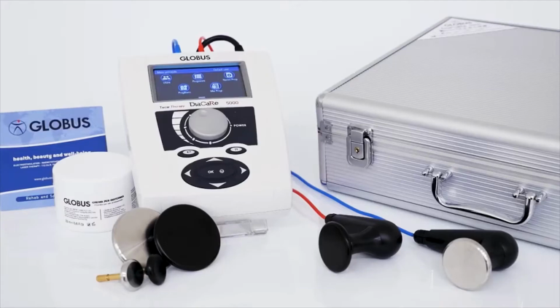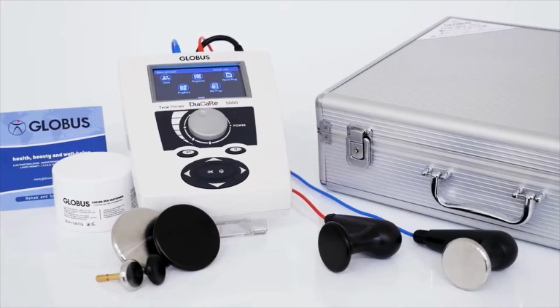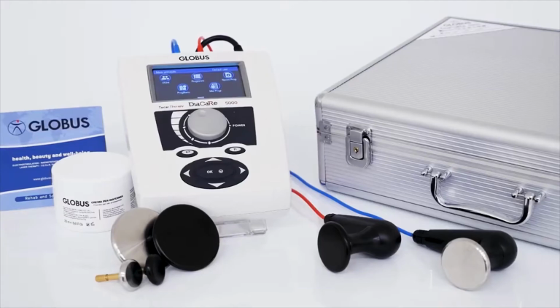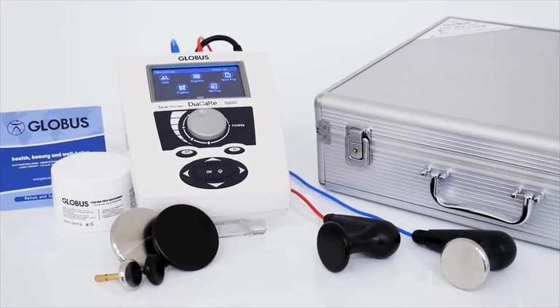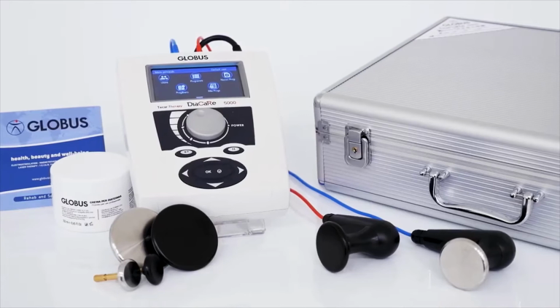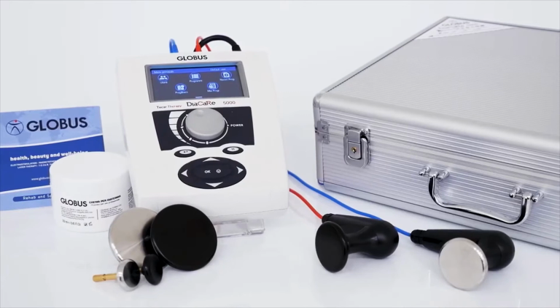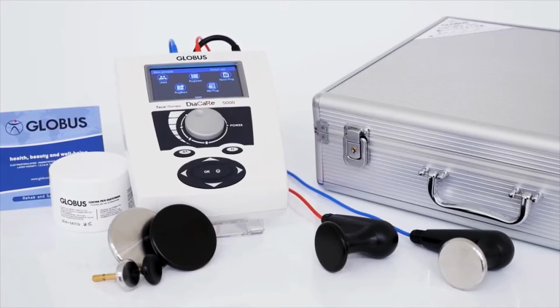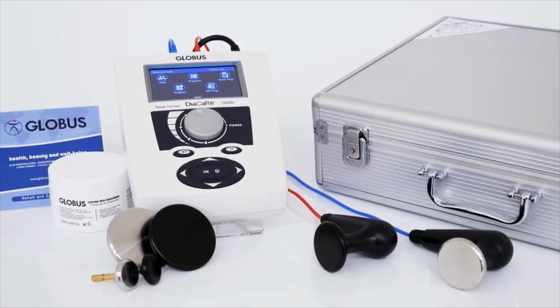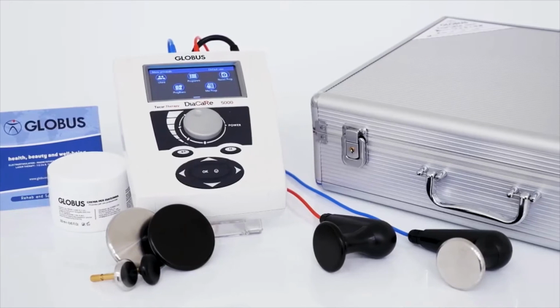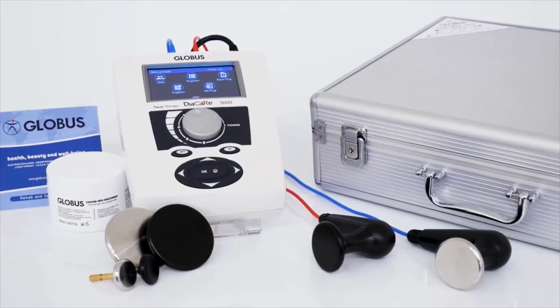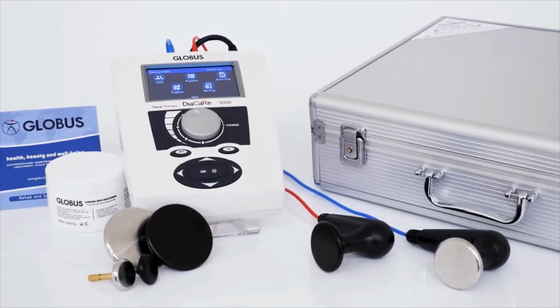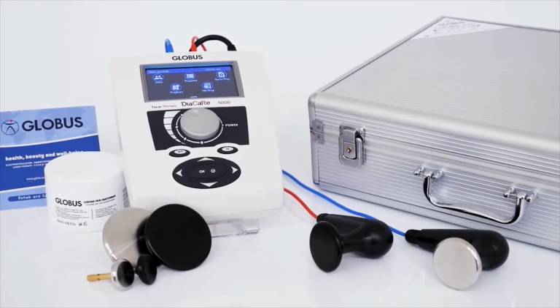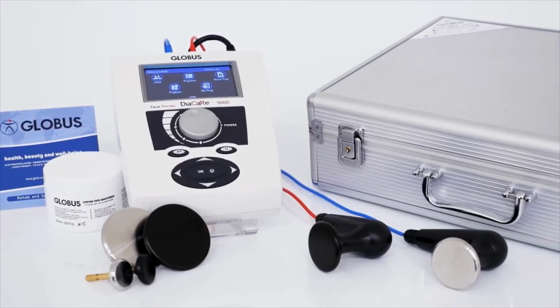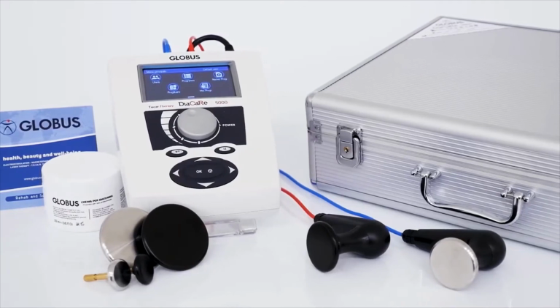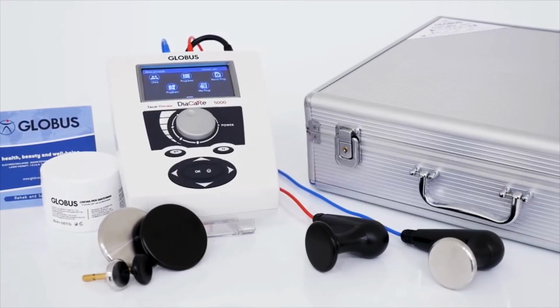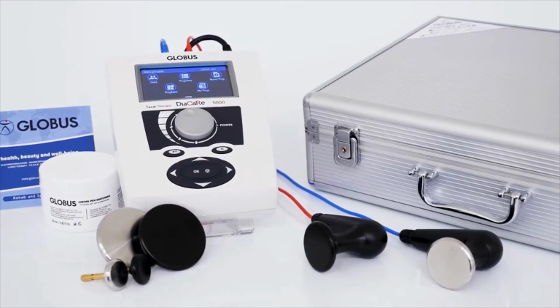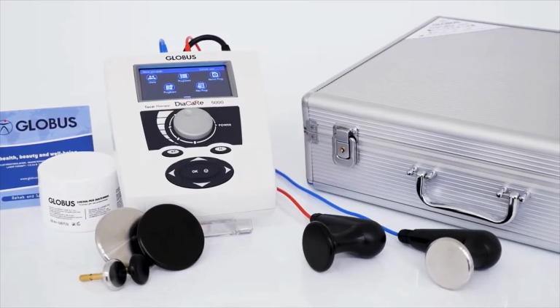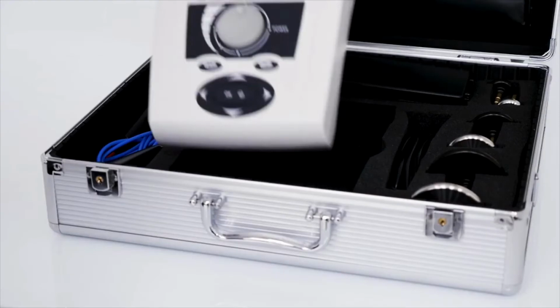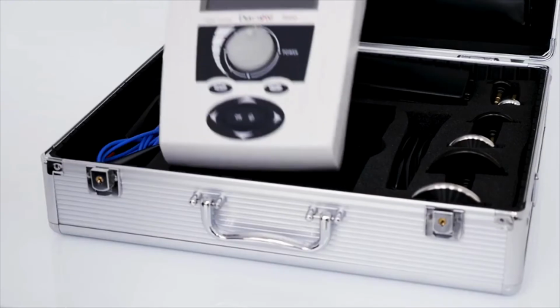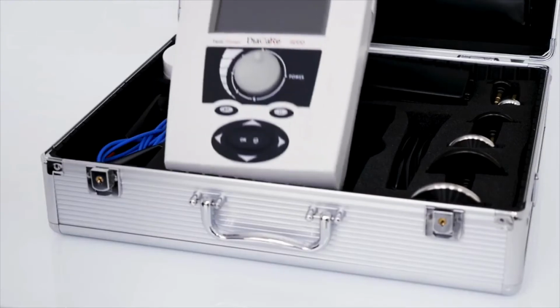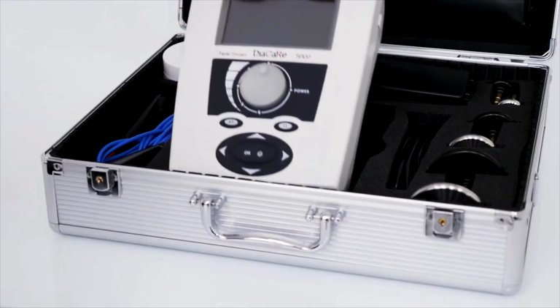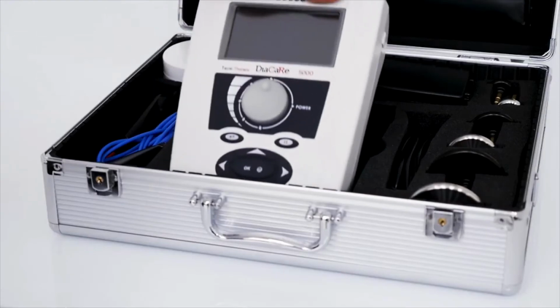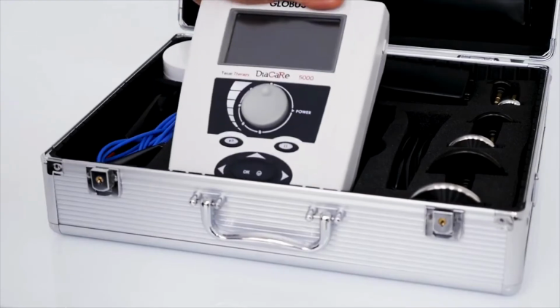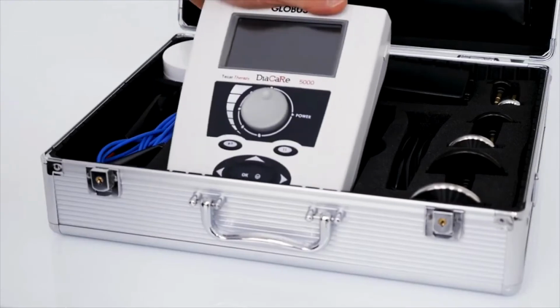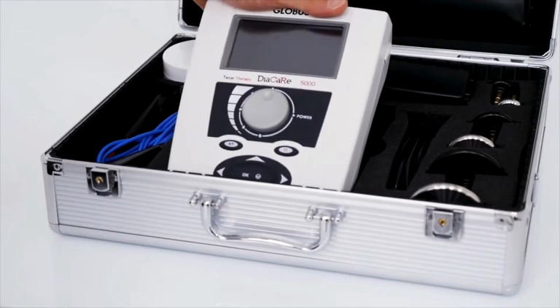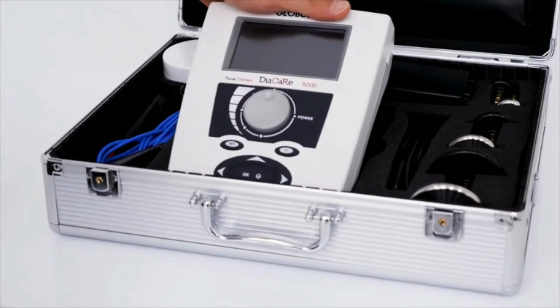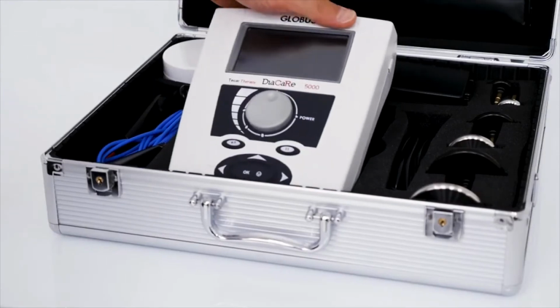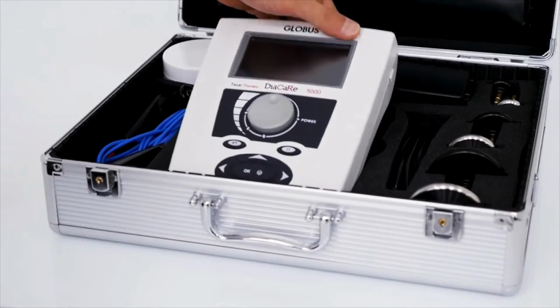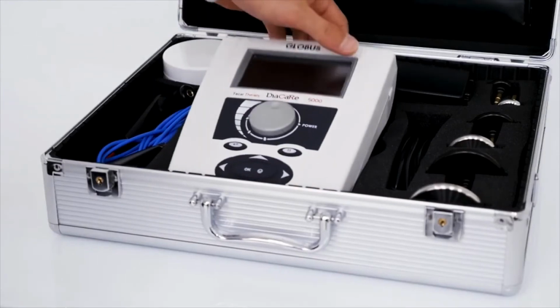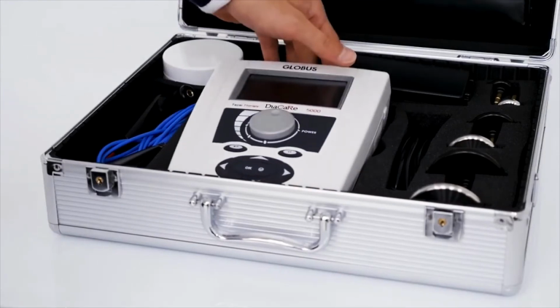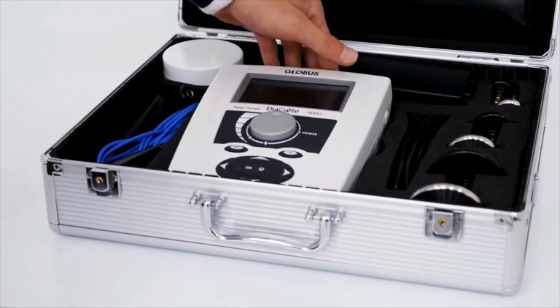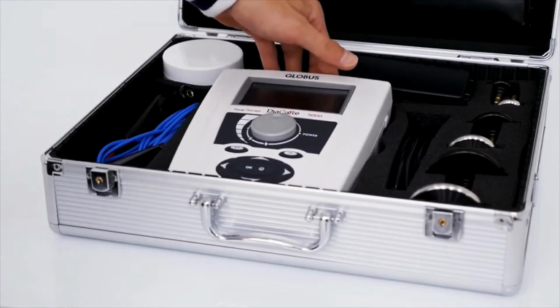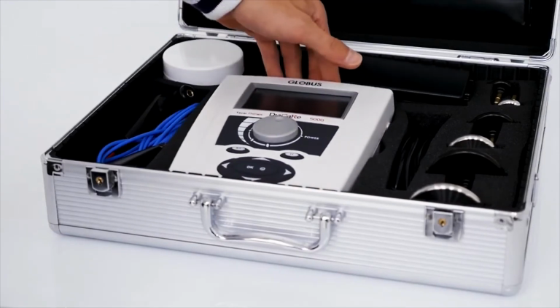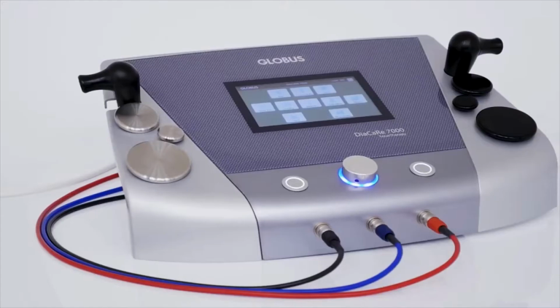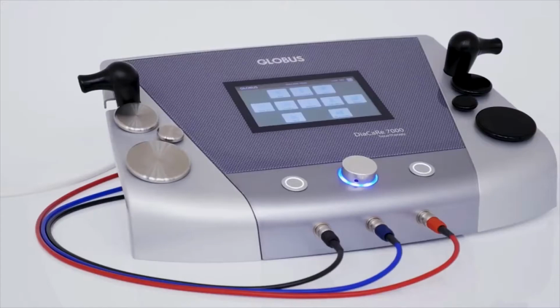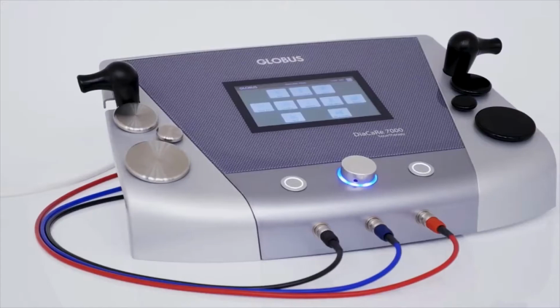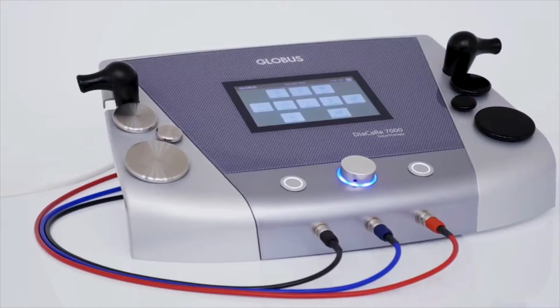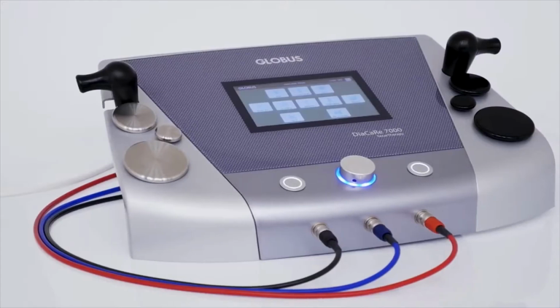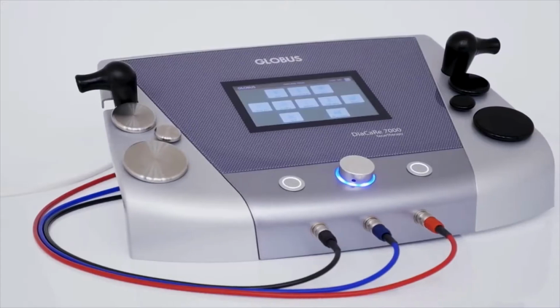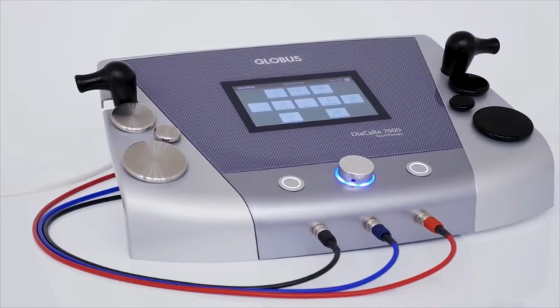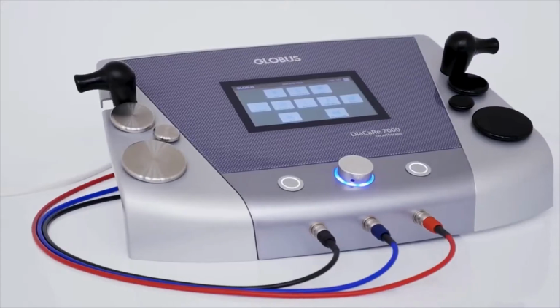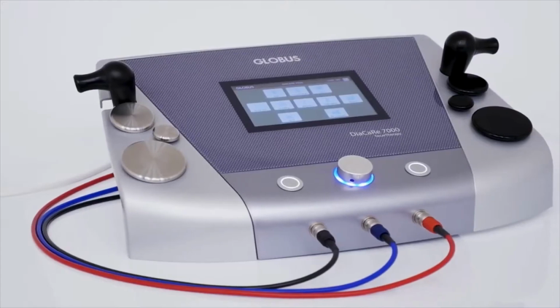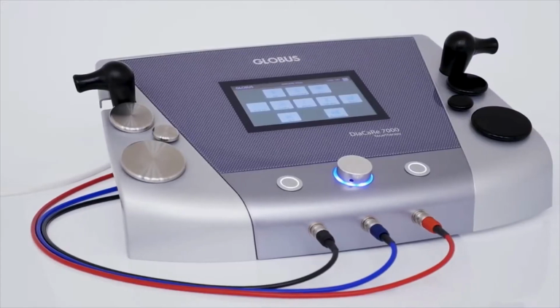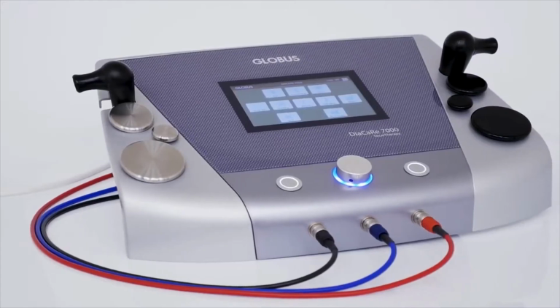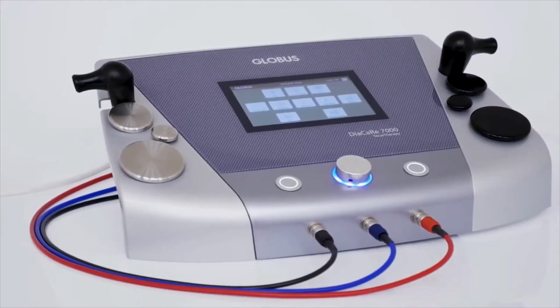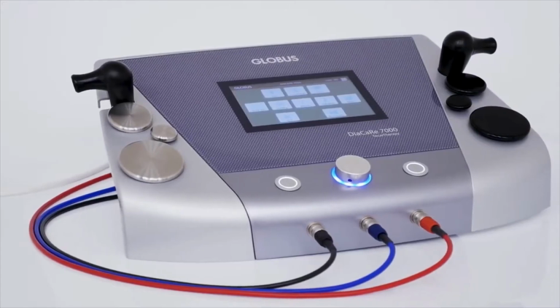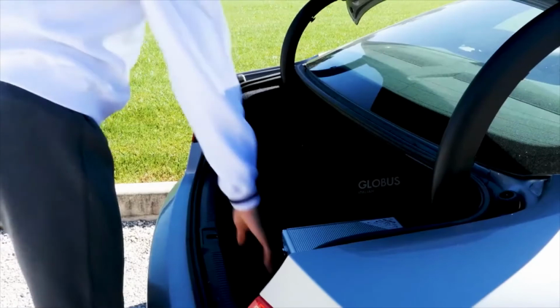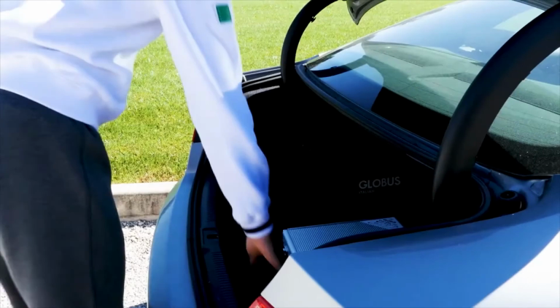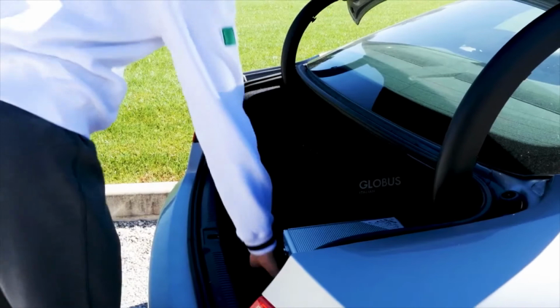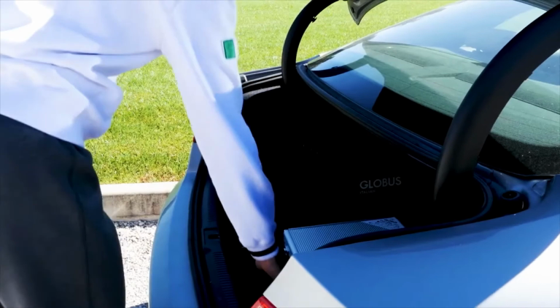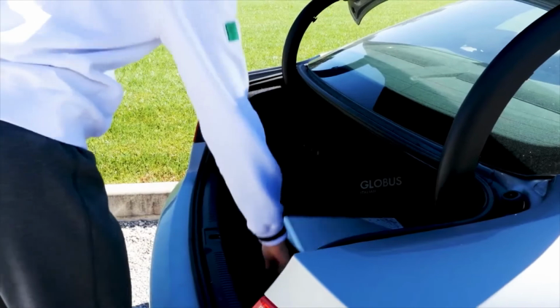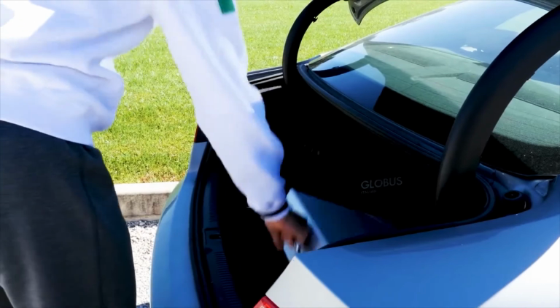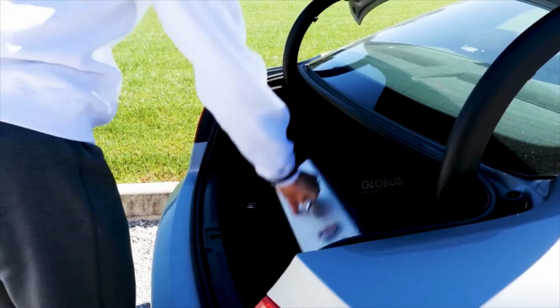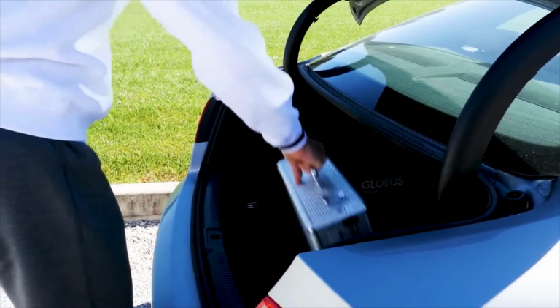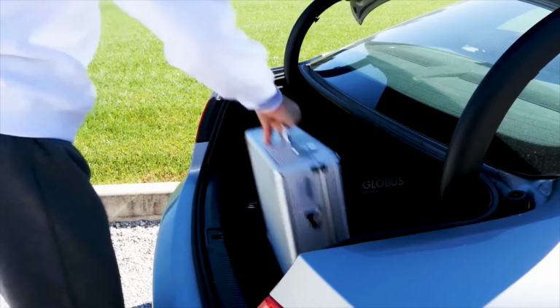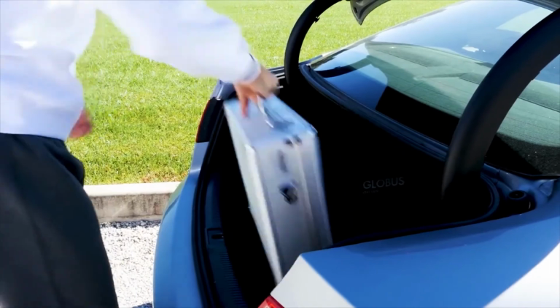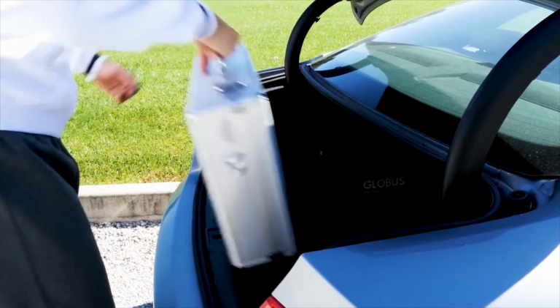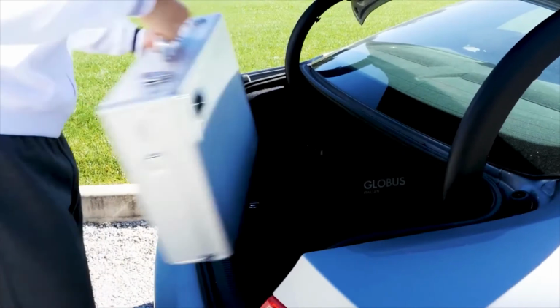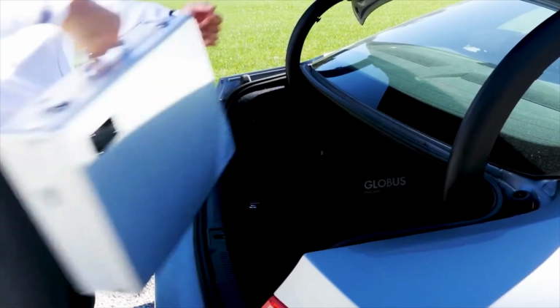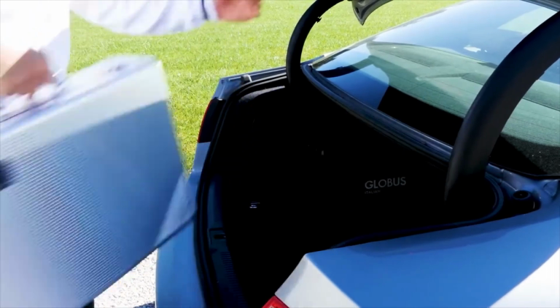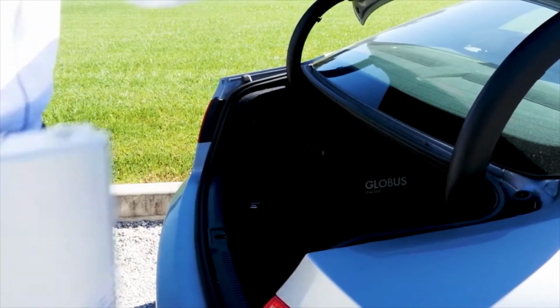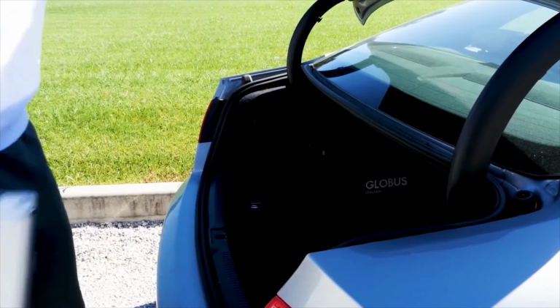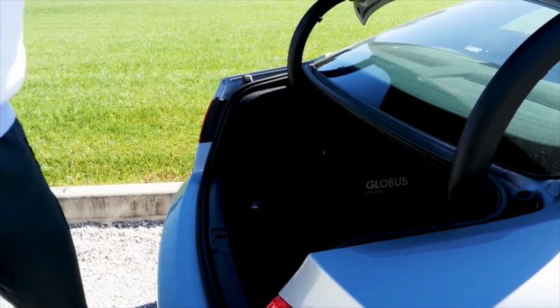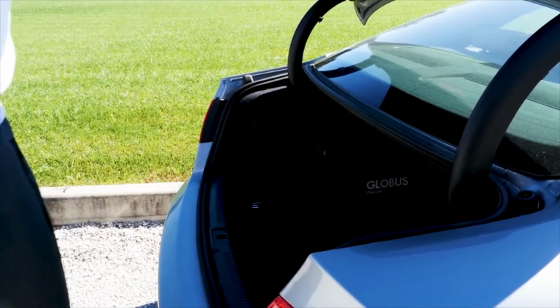Globus Diacare T-Car line includes both portable and professional devices — the perfect partner for the modern therapist.